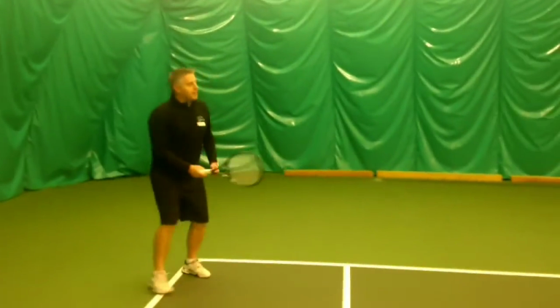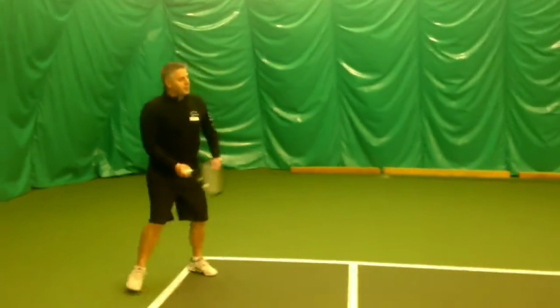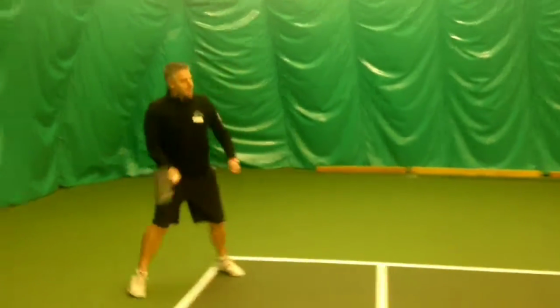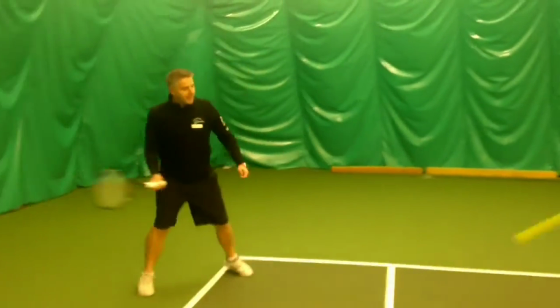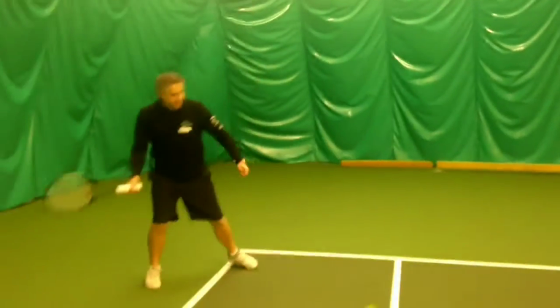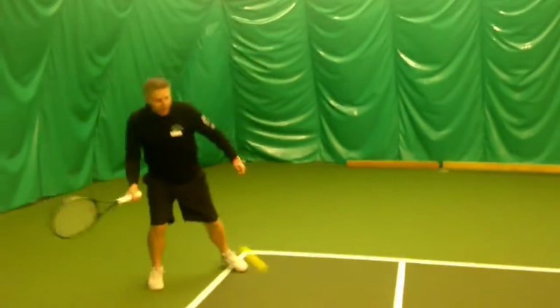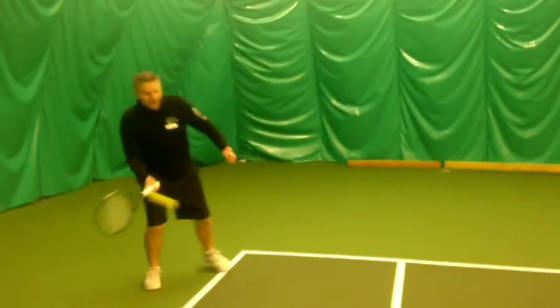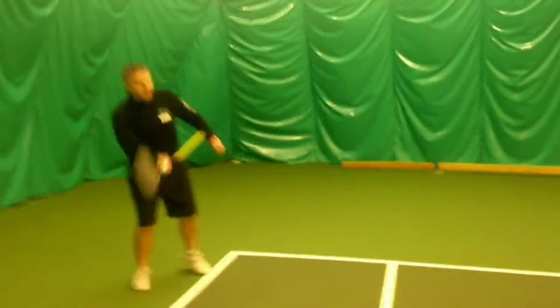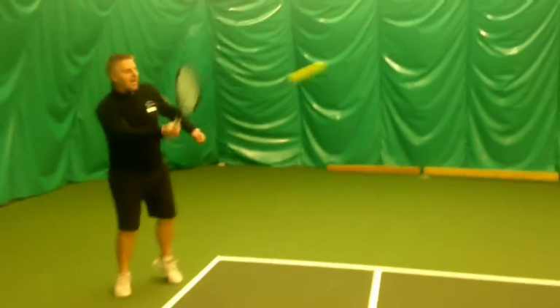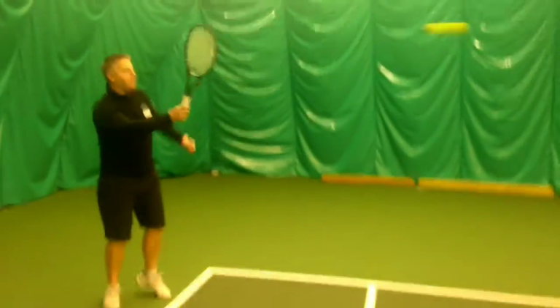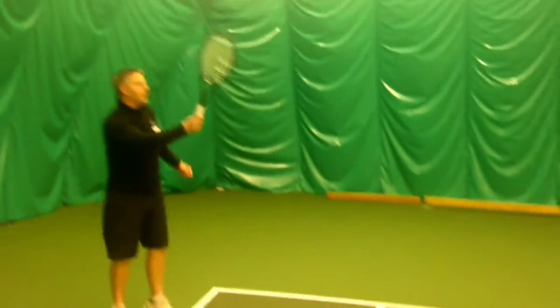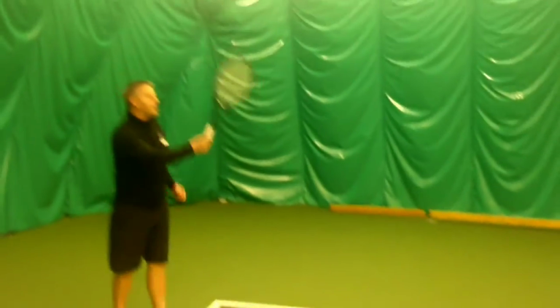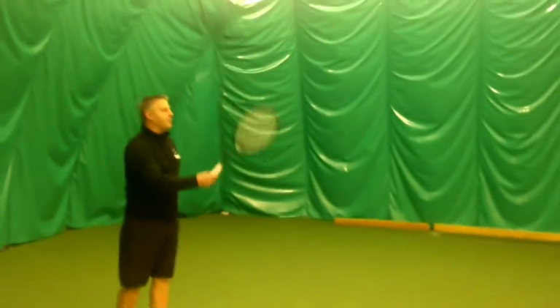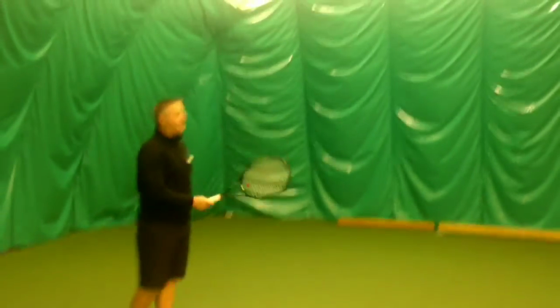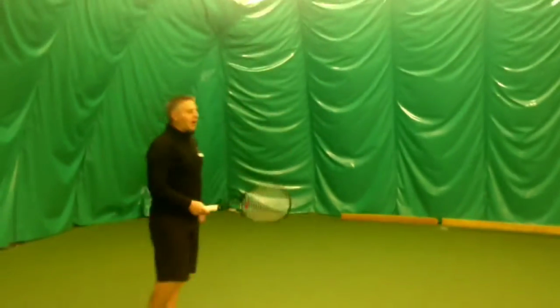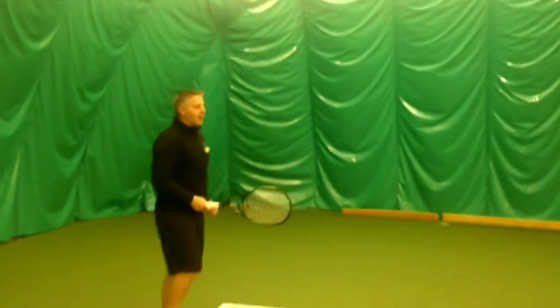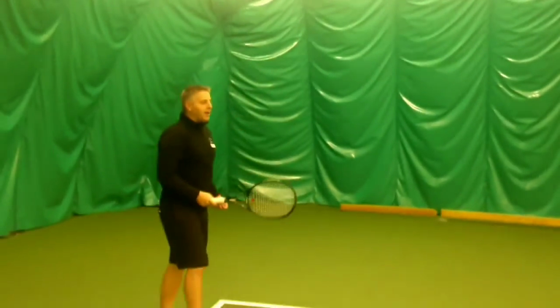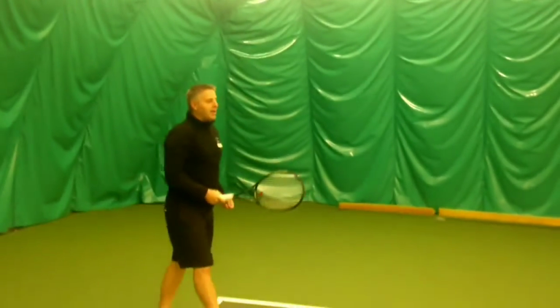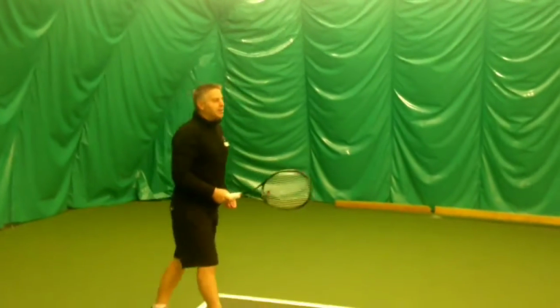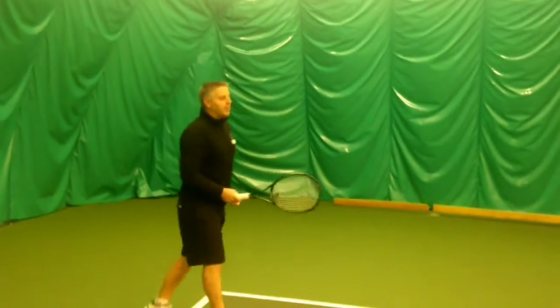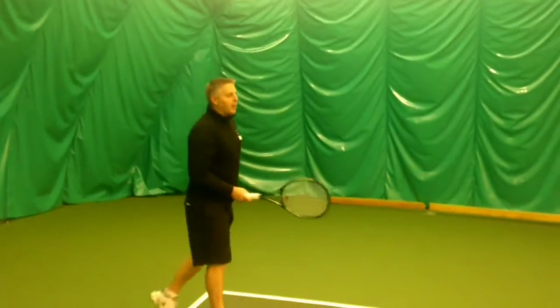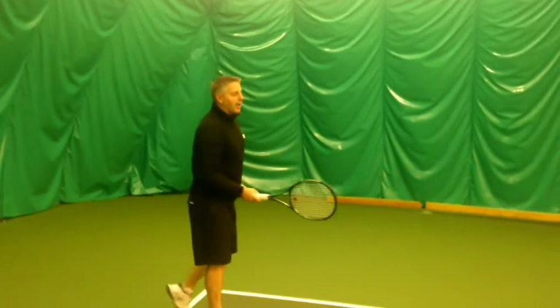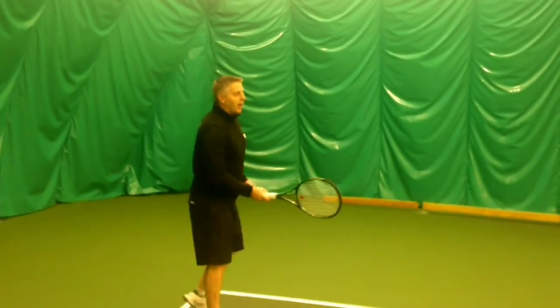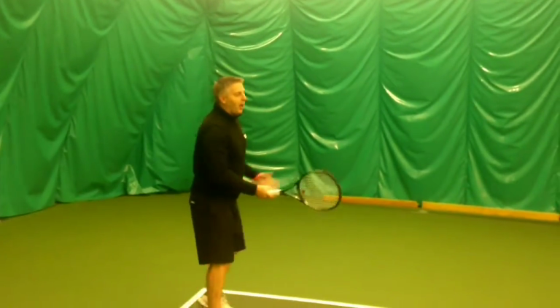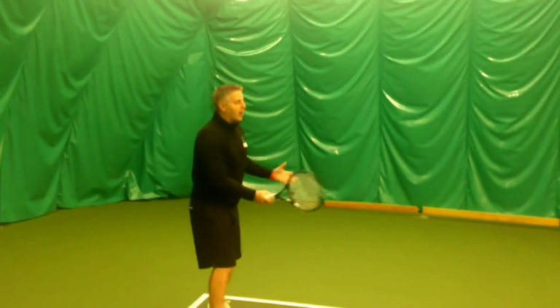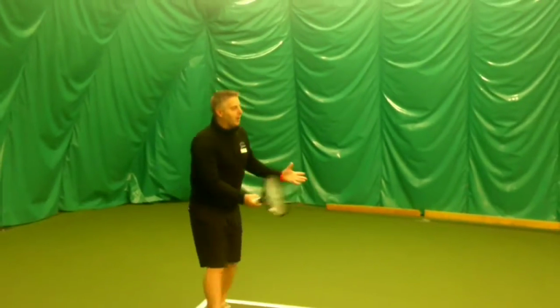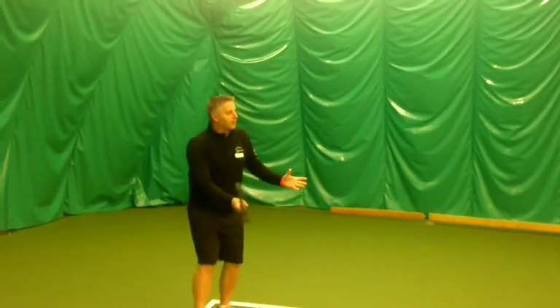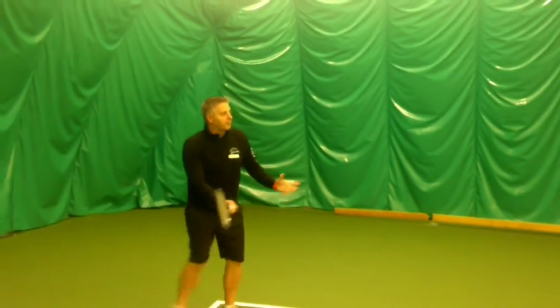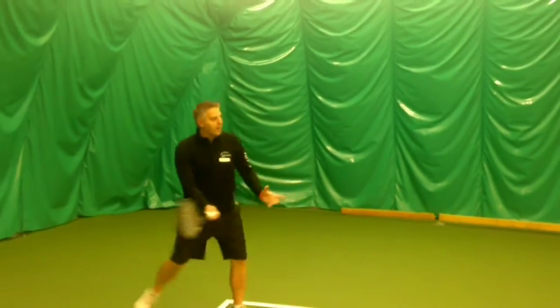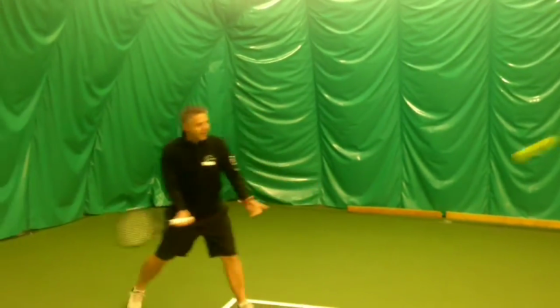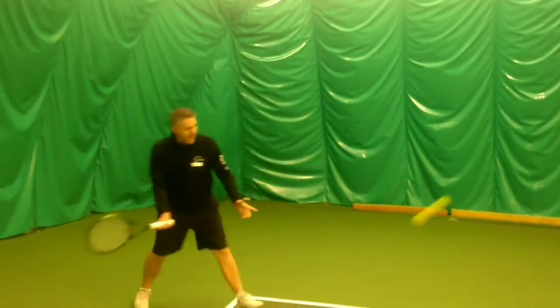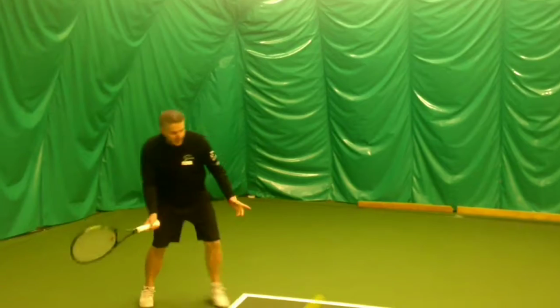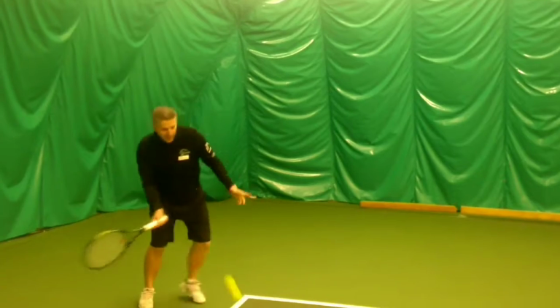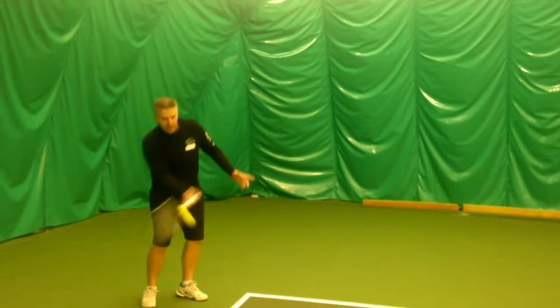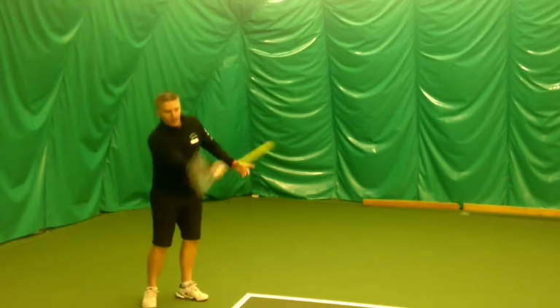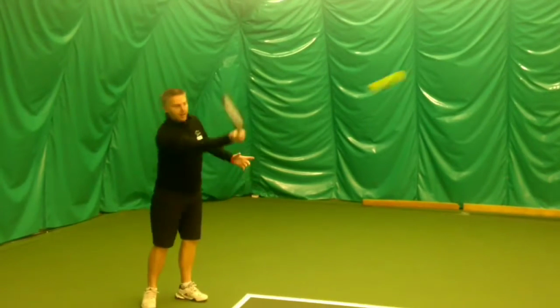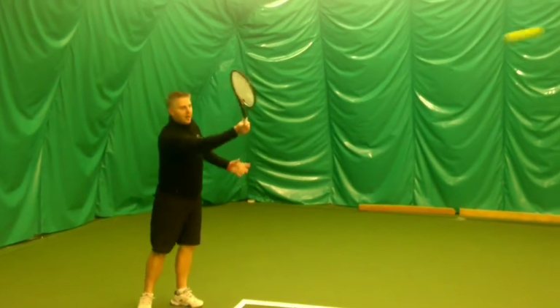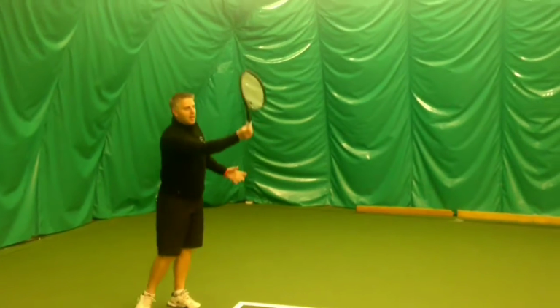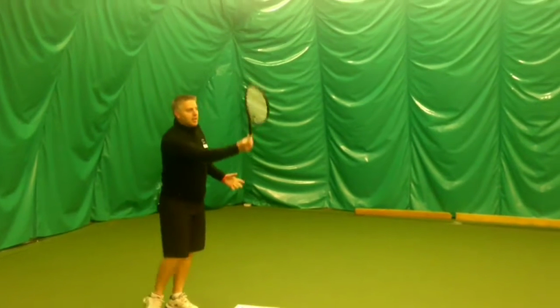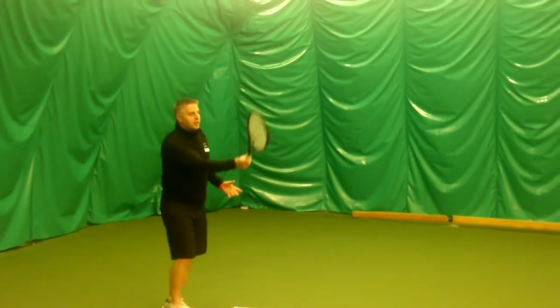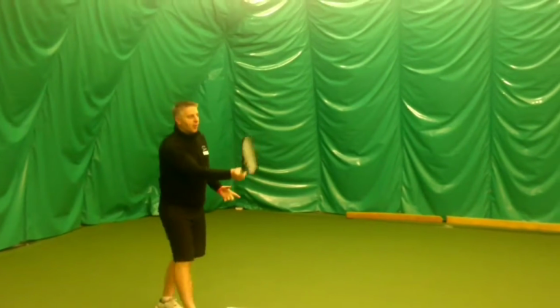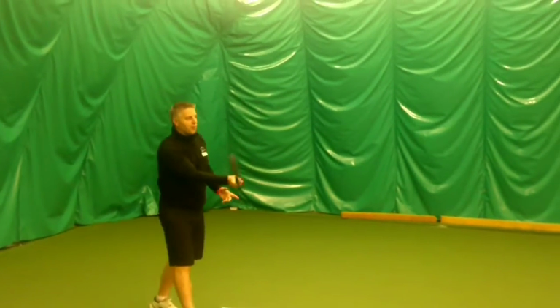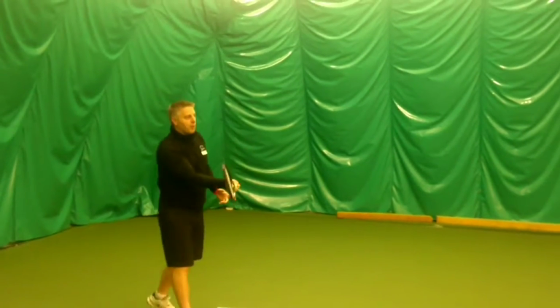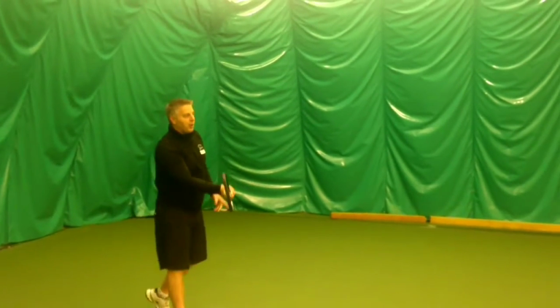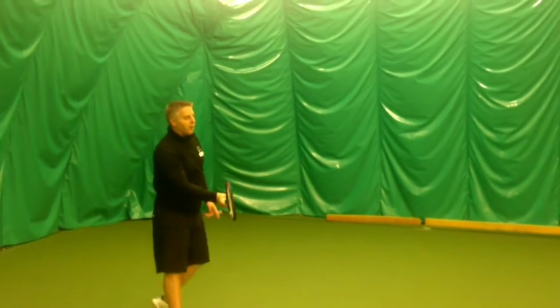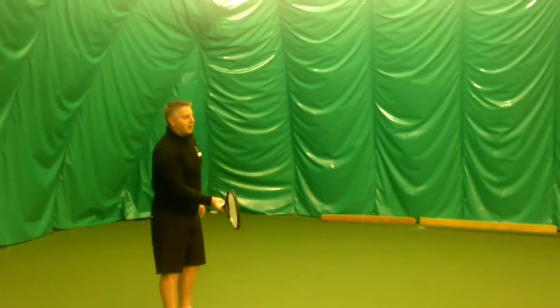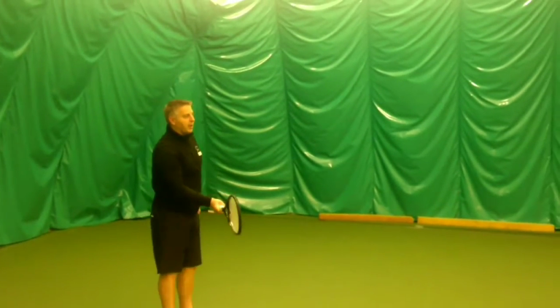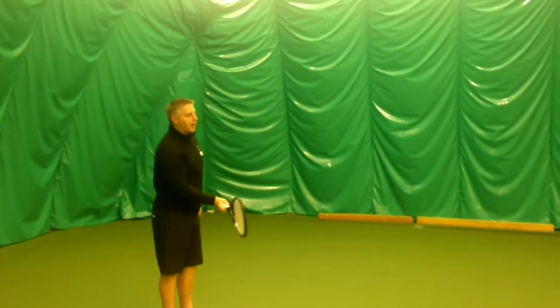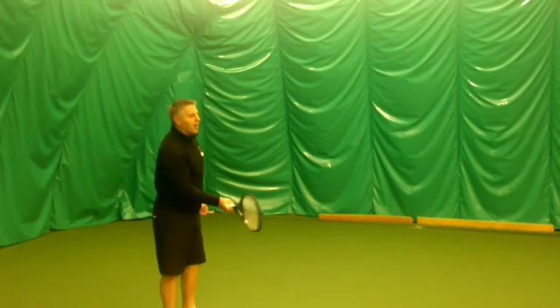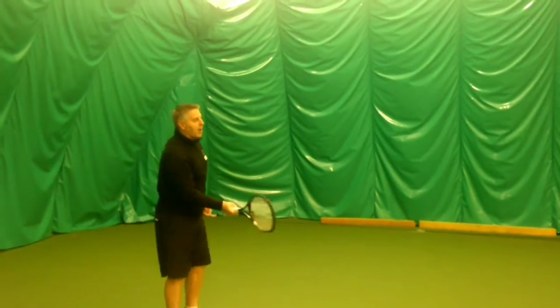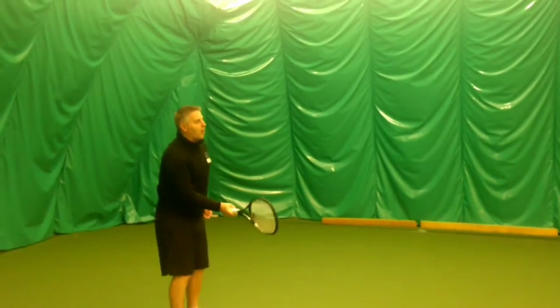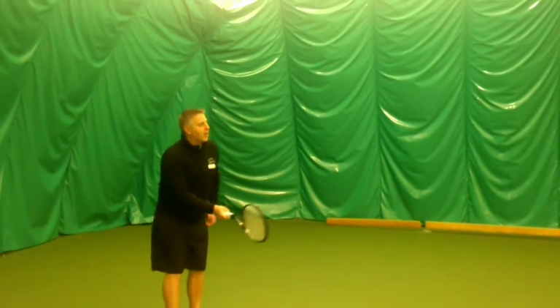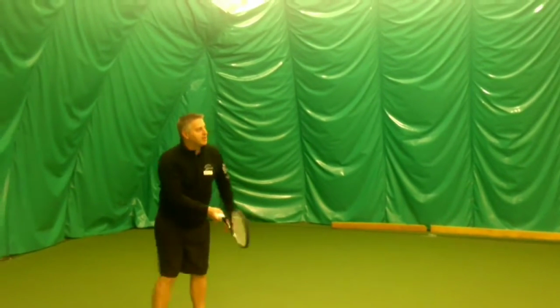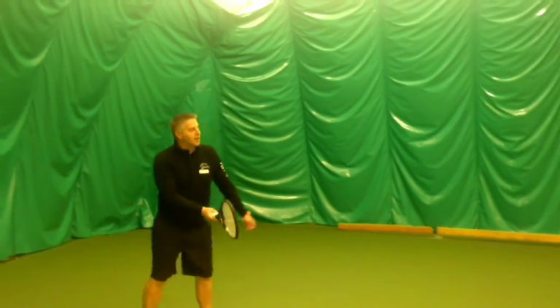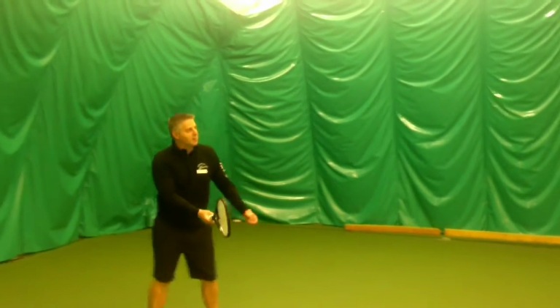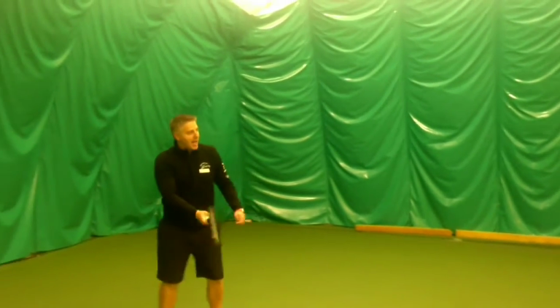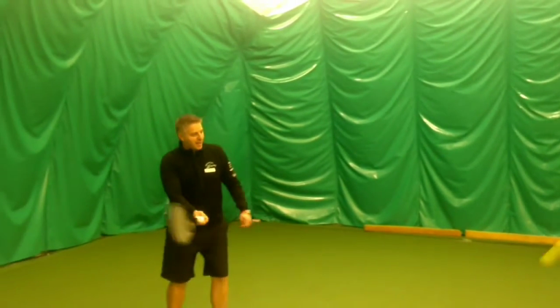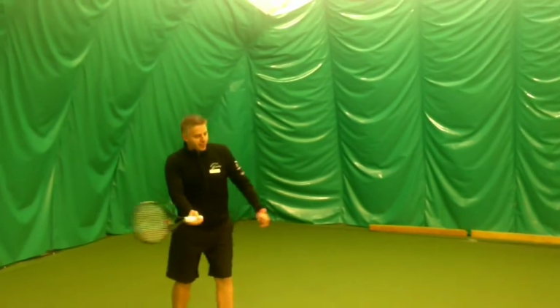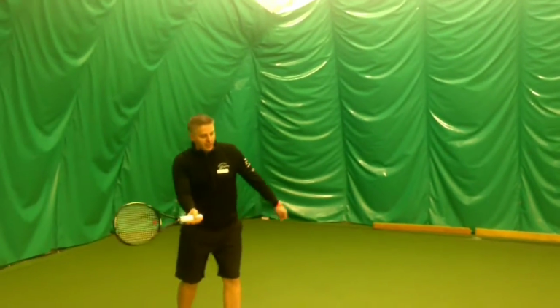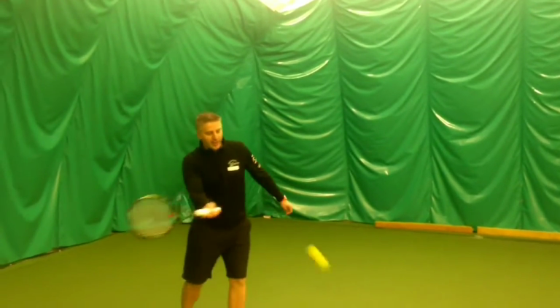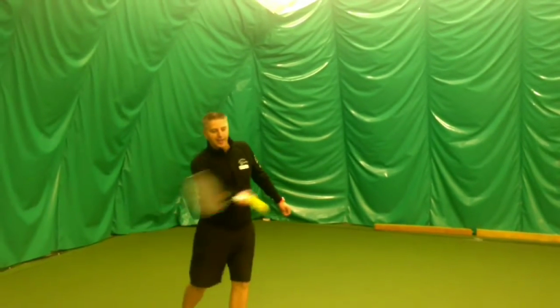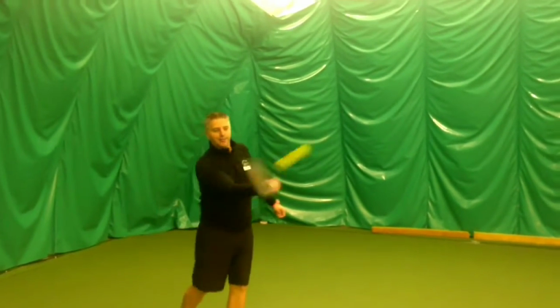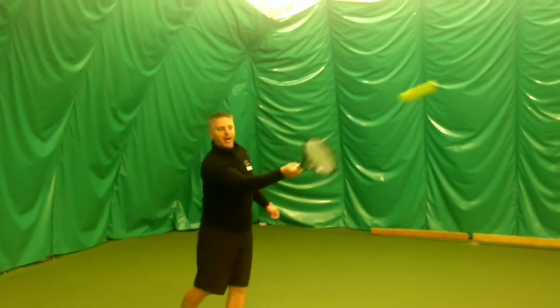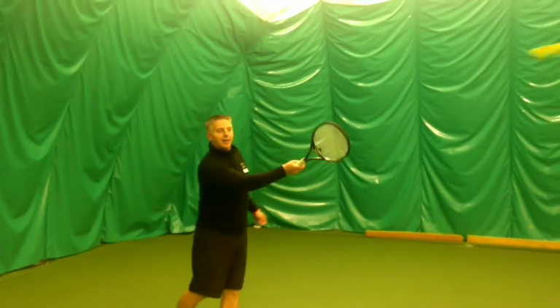Keith, you're taking the racket back a bit too far, so I want it all out in front again. I'm really working on what is my racket doing at impact.